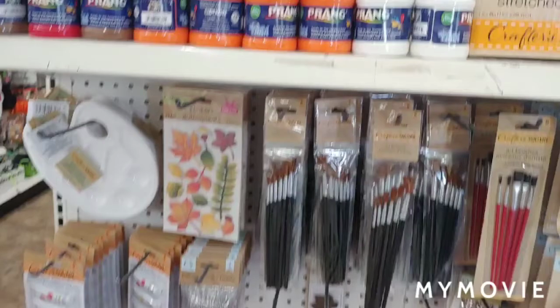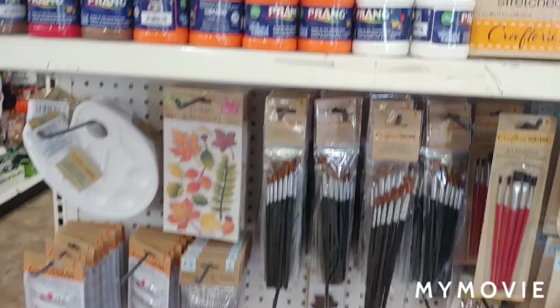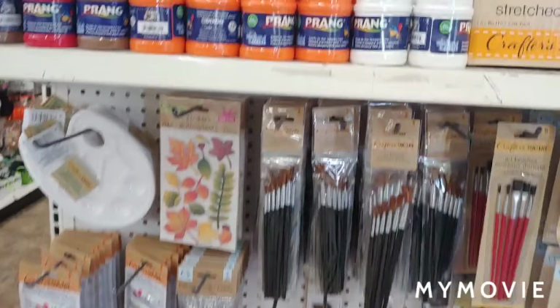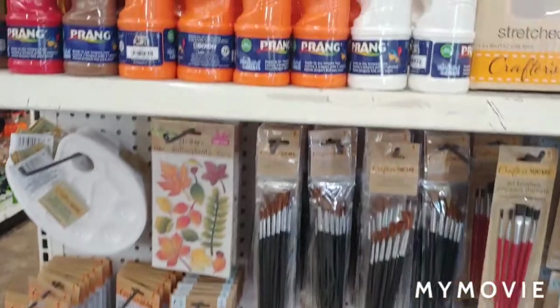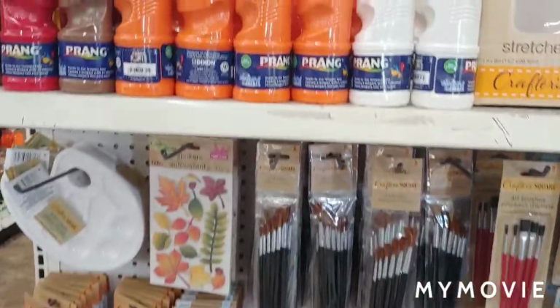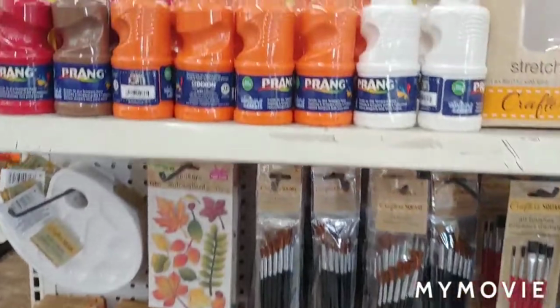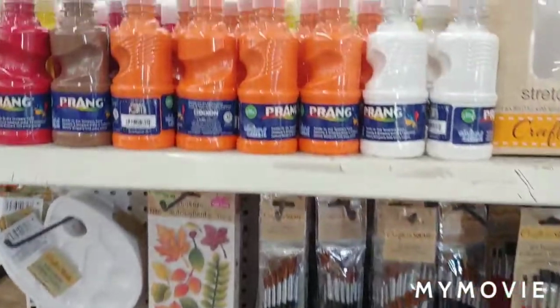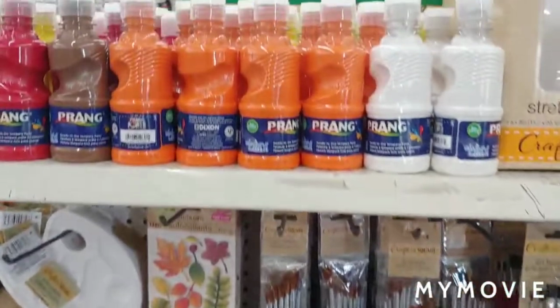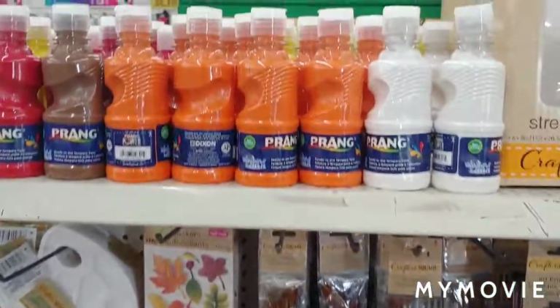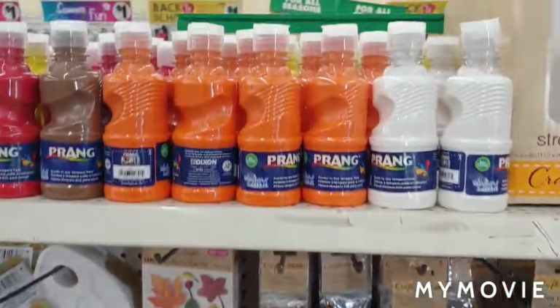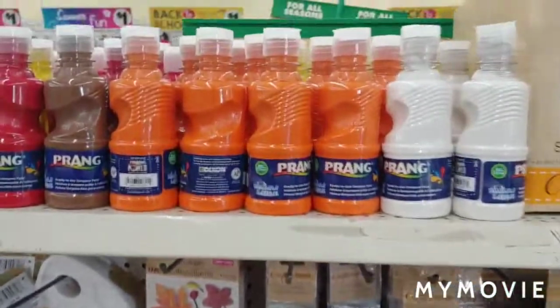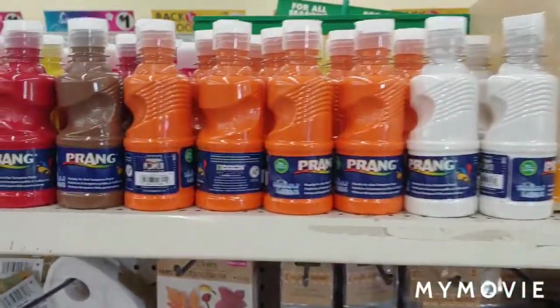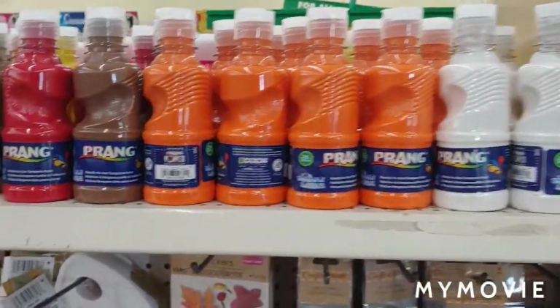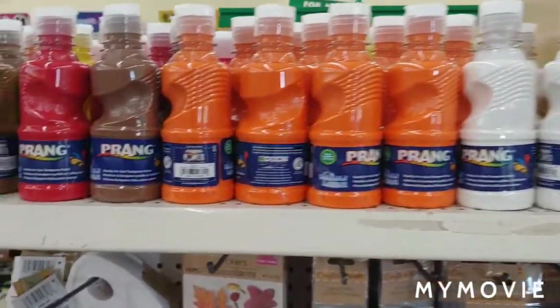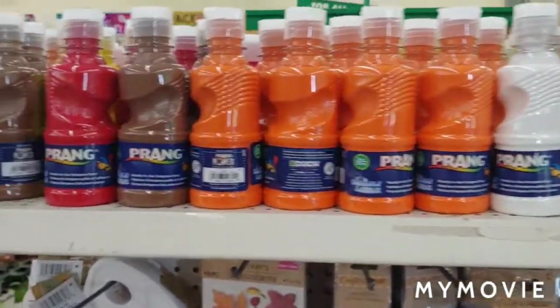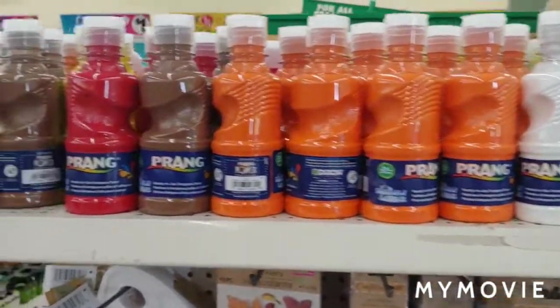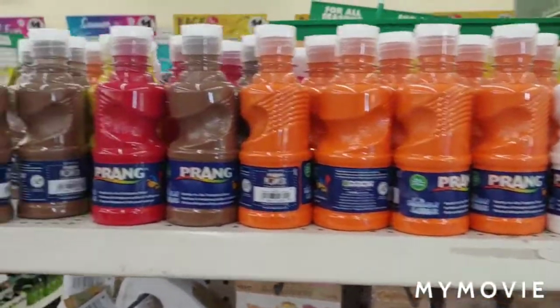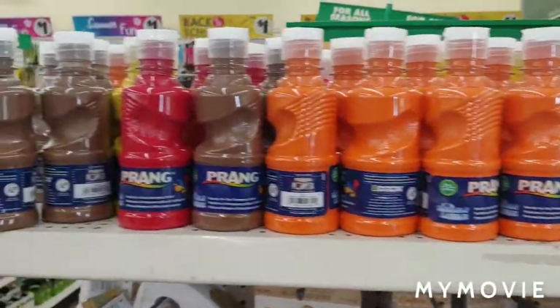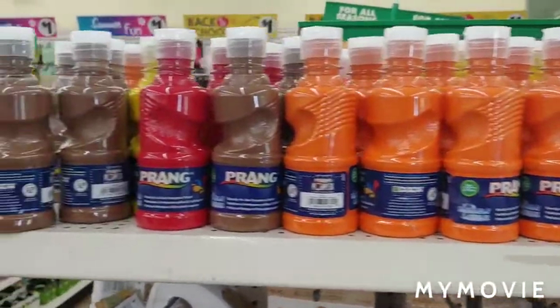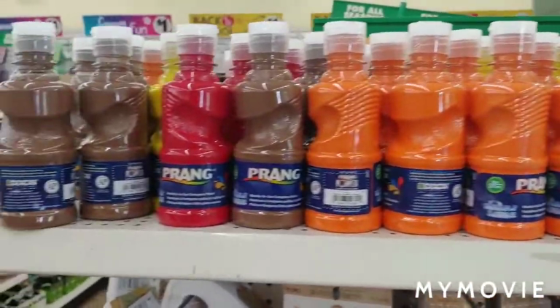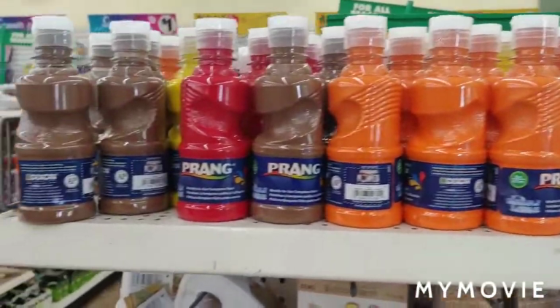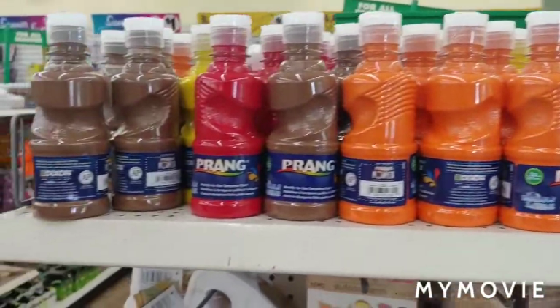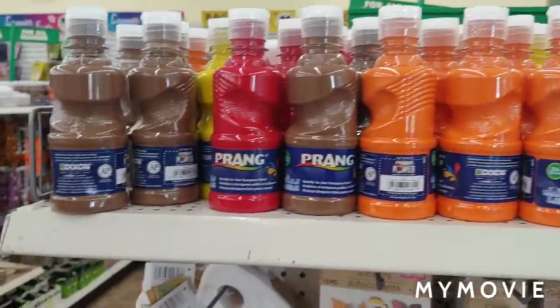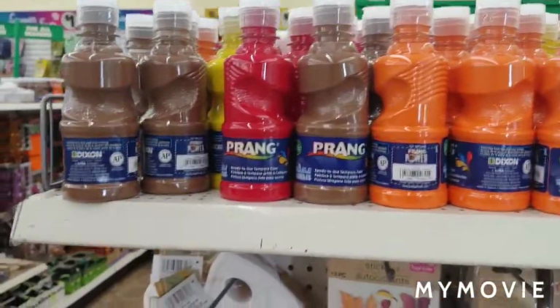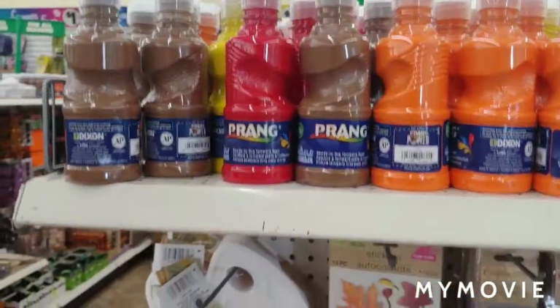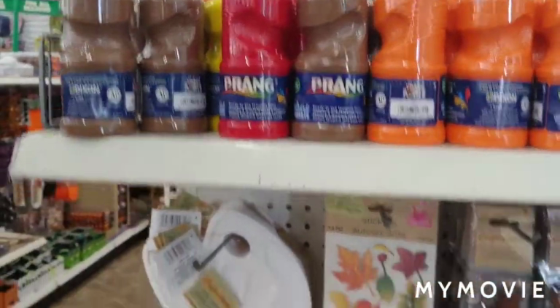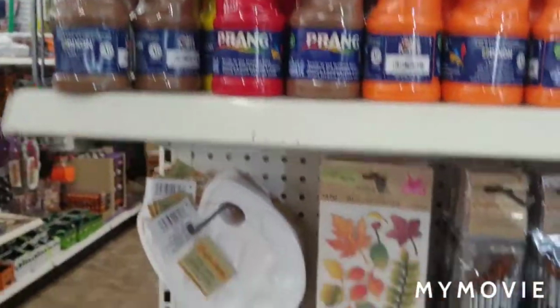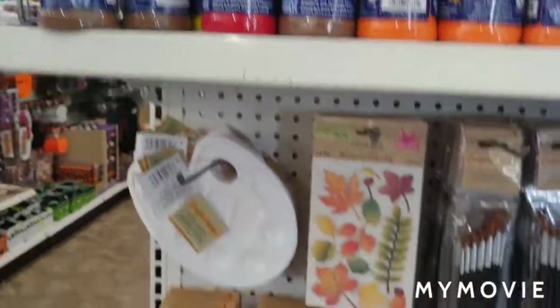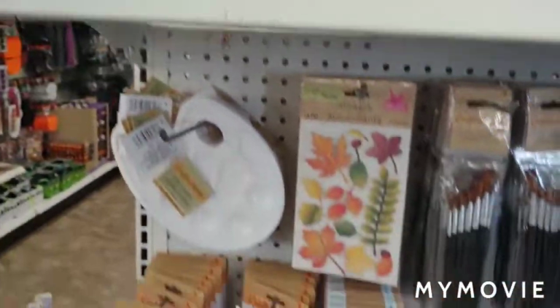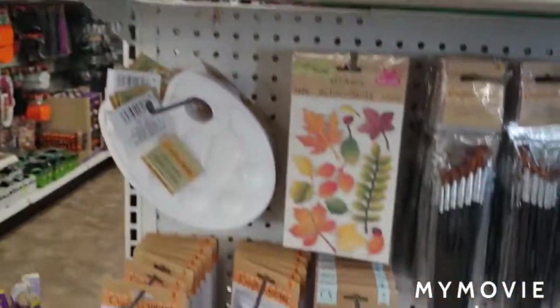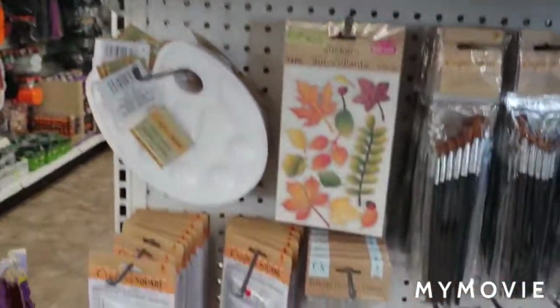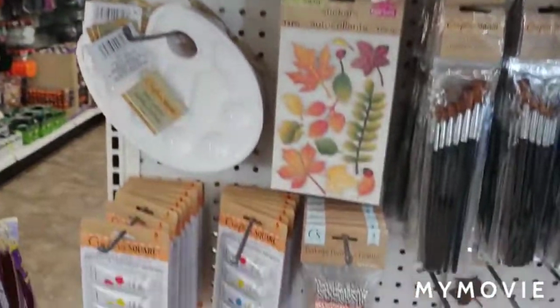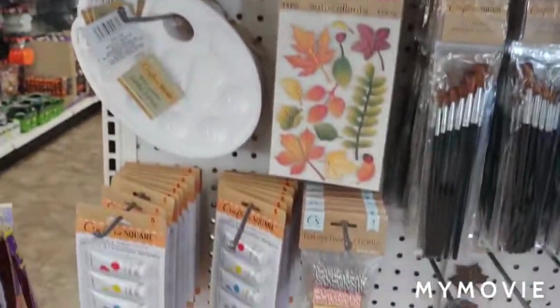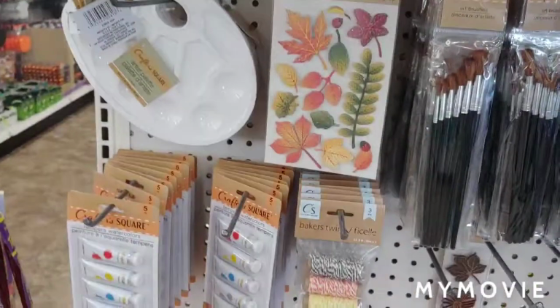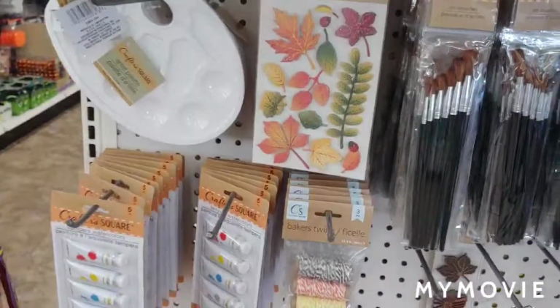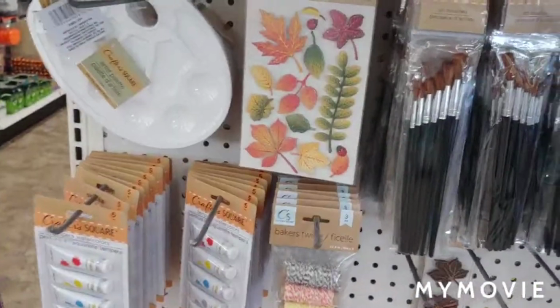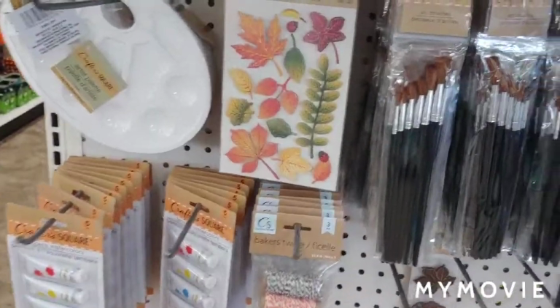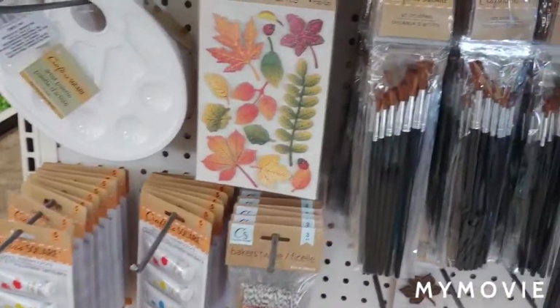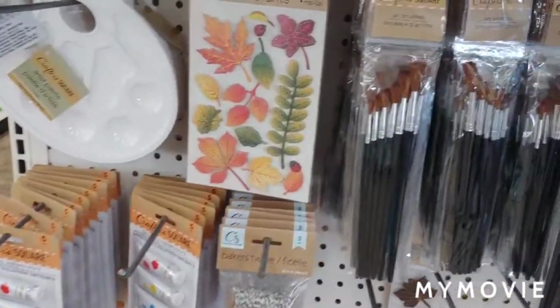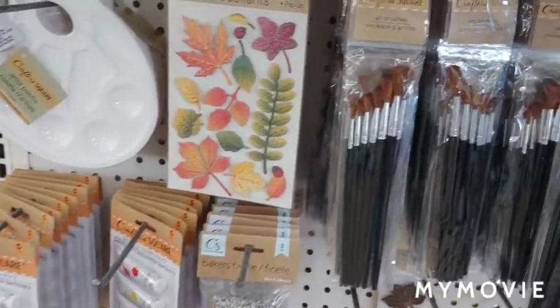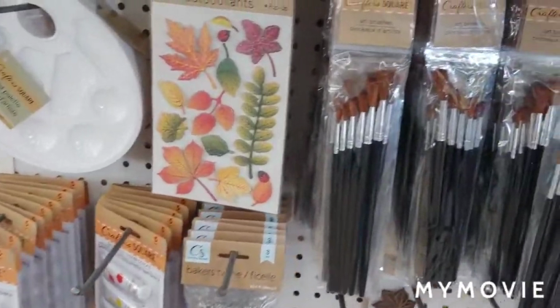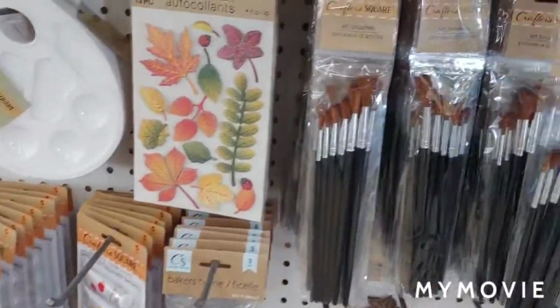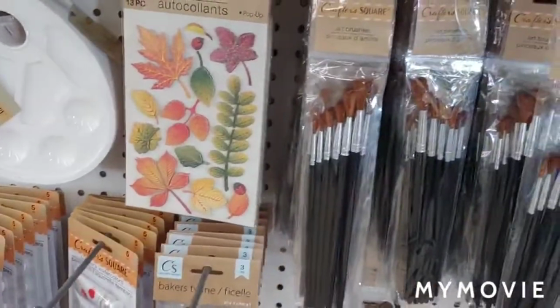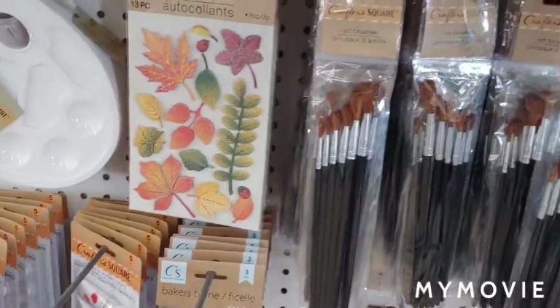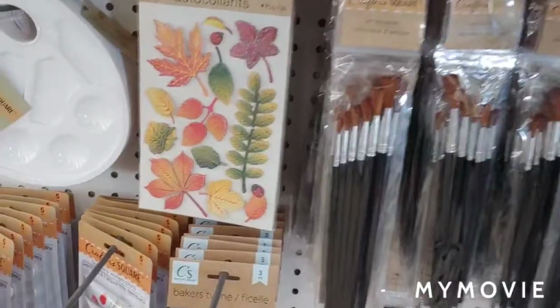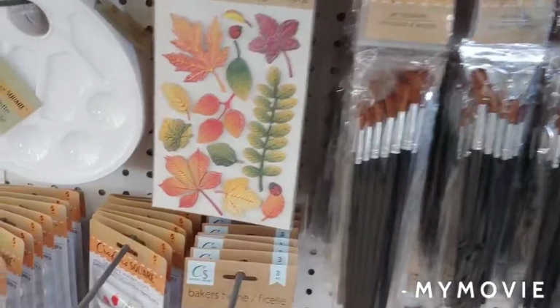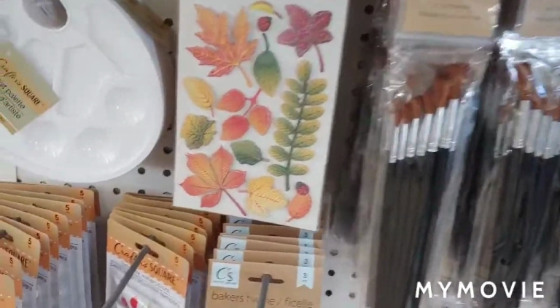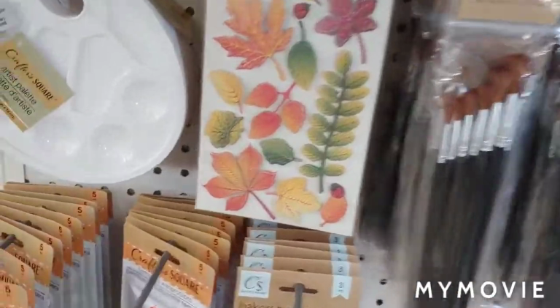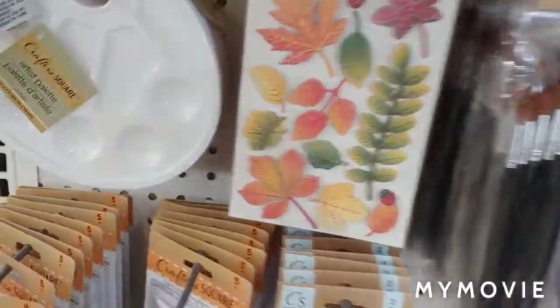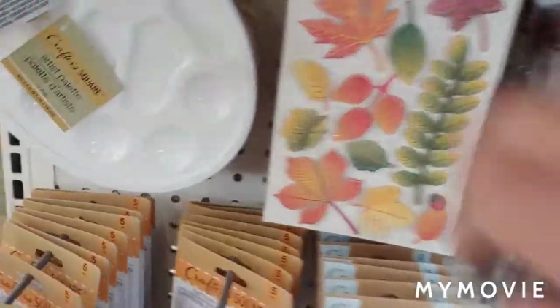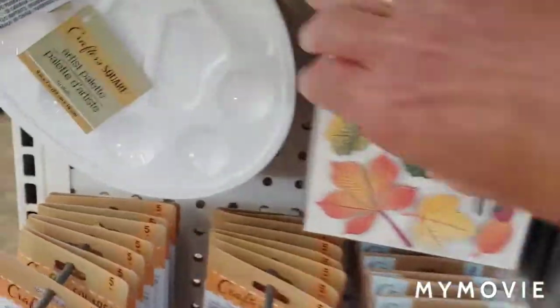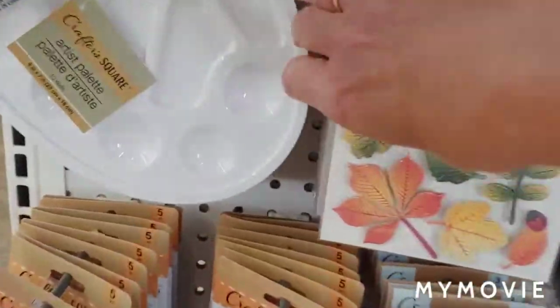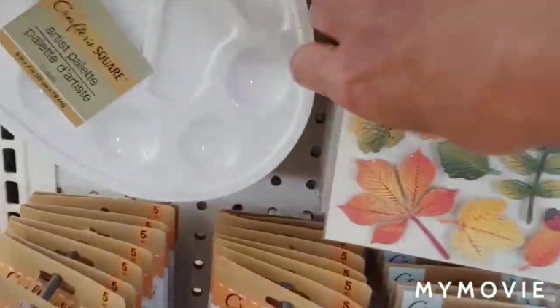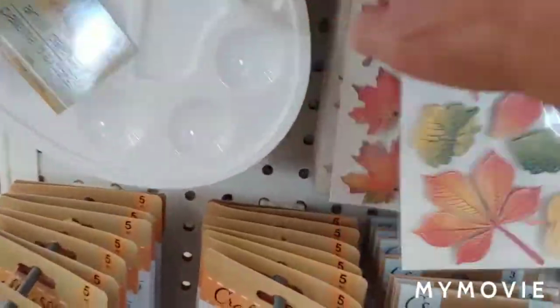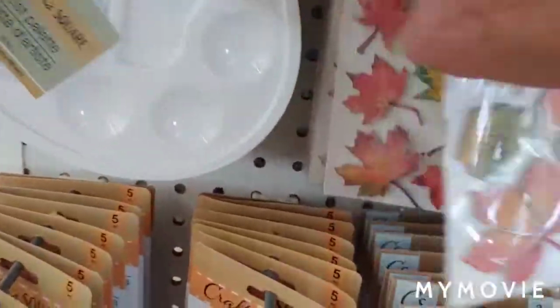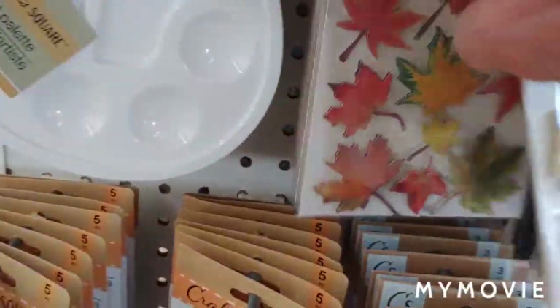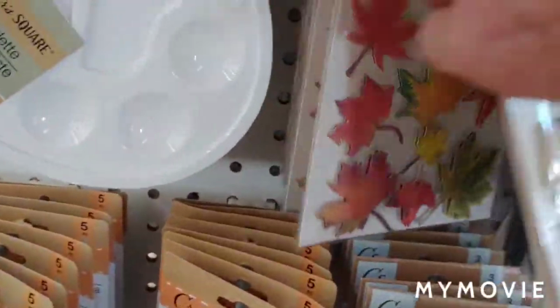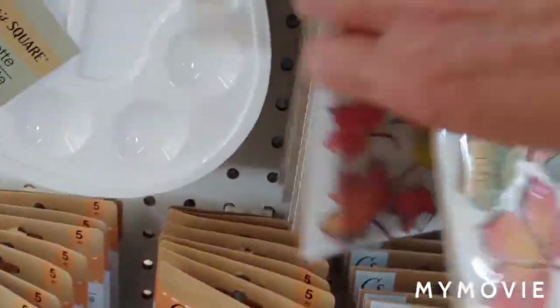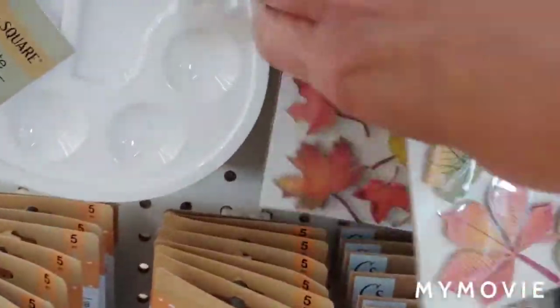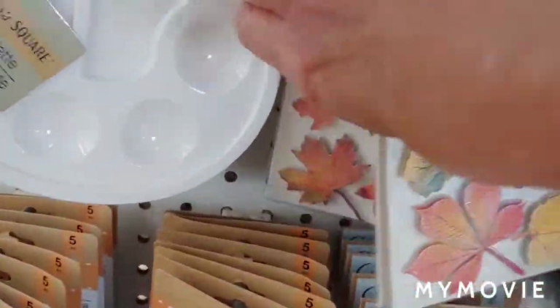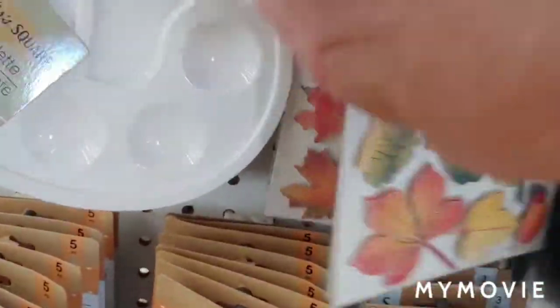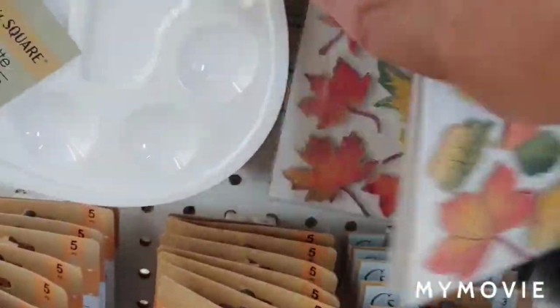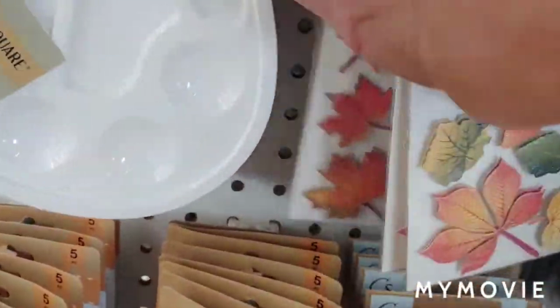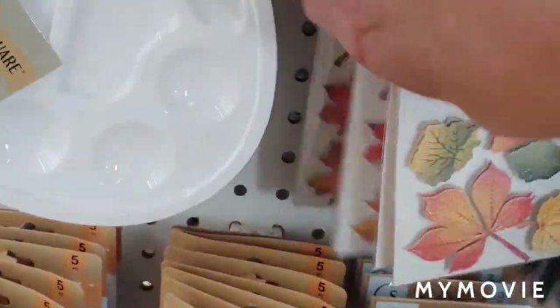Guys, at Dollar Tree they're stocking, so I'm not going to say a whole lot. I'm just going to film what they have.